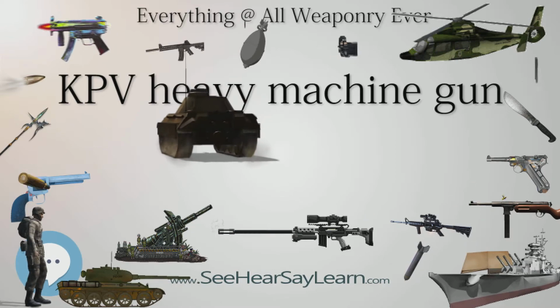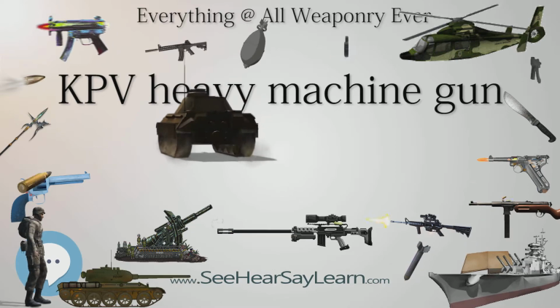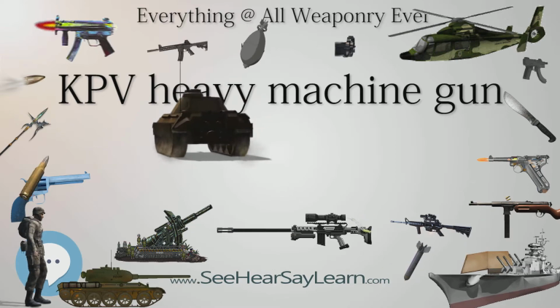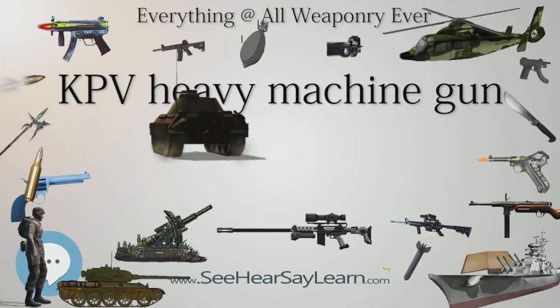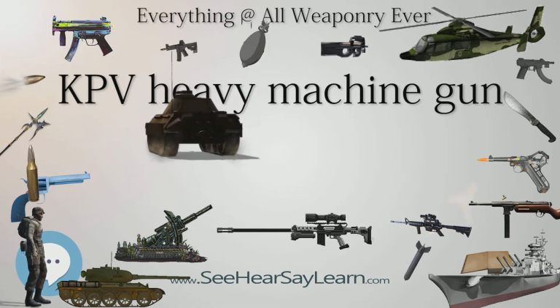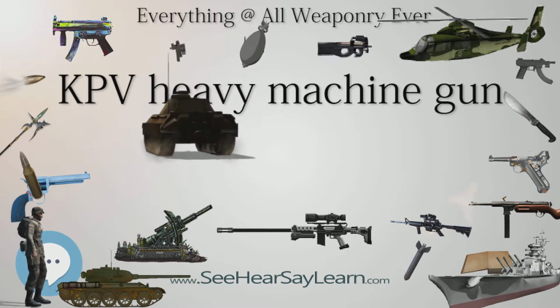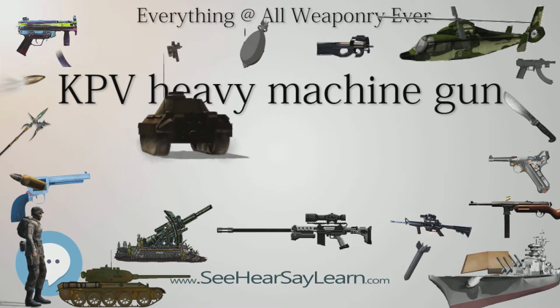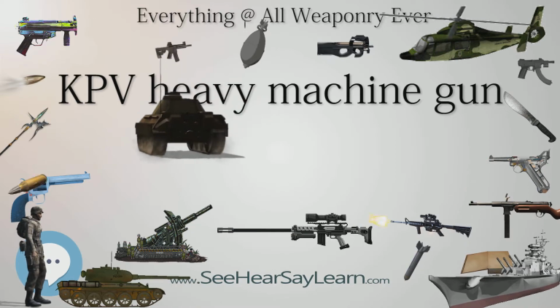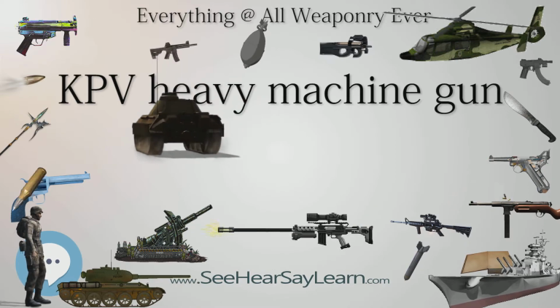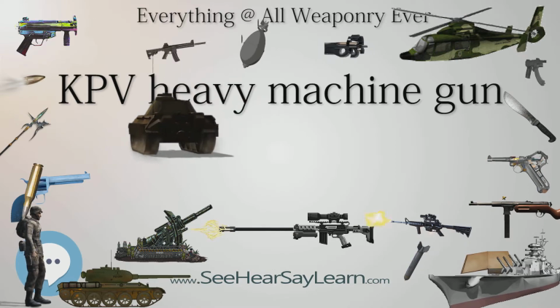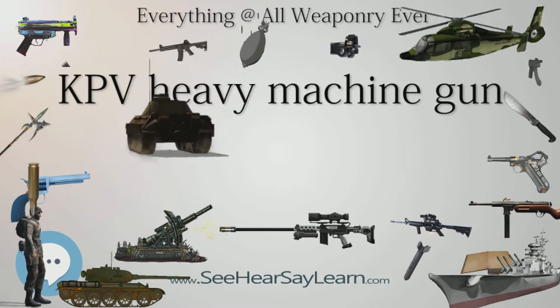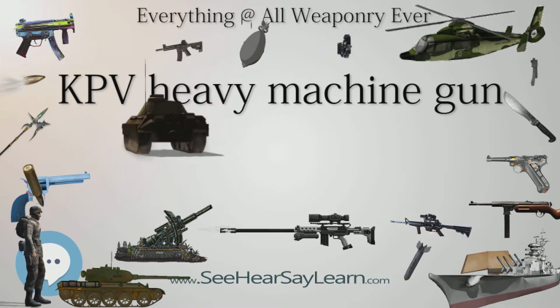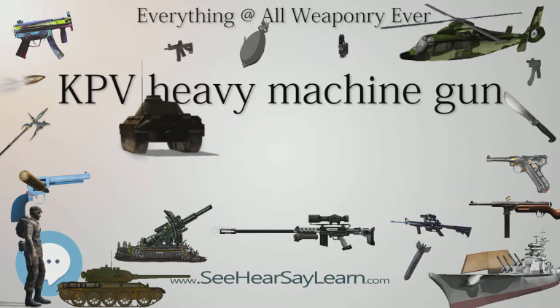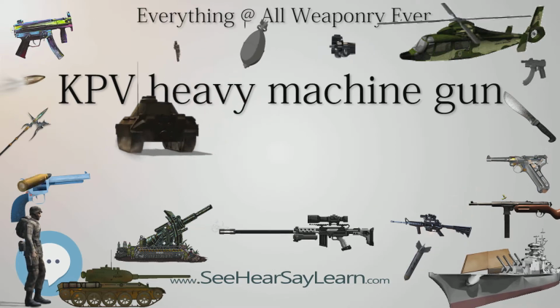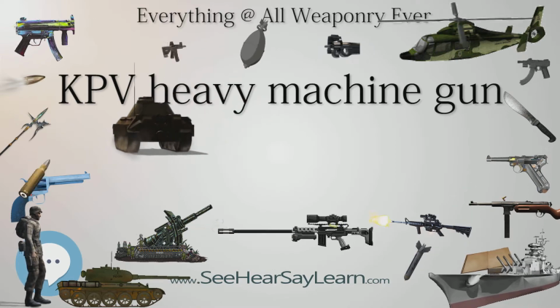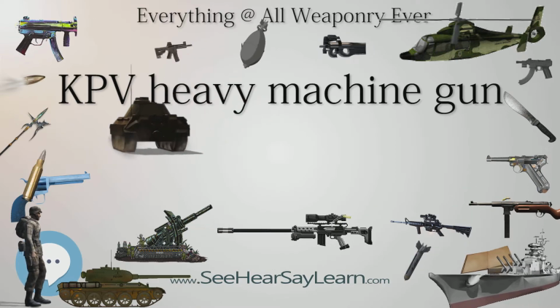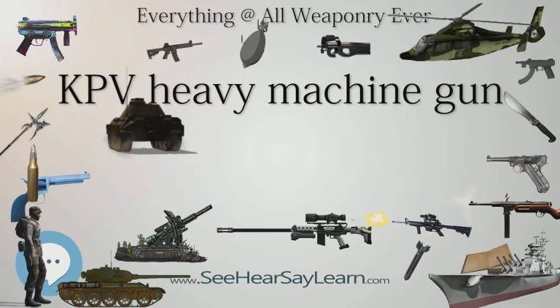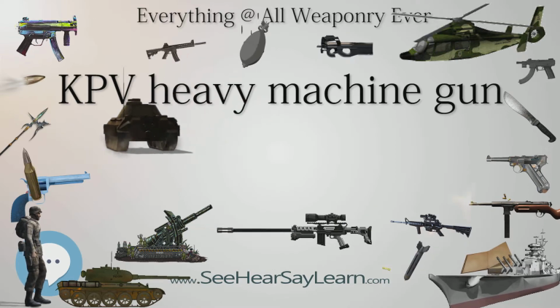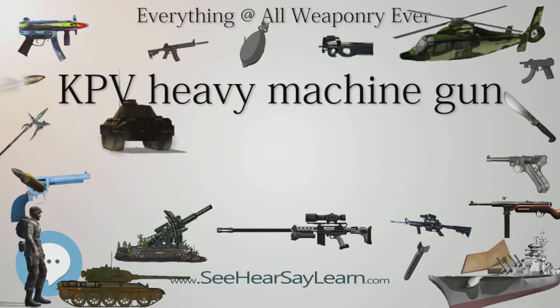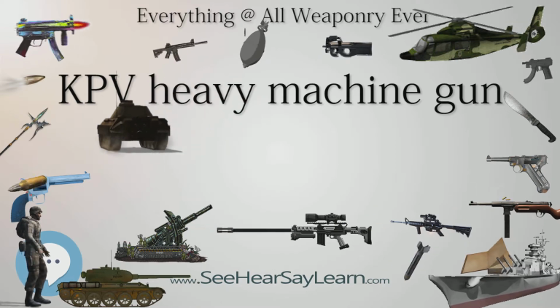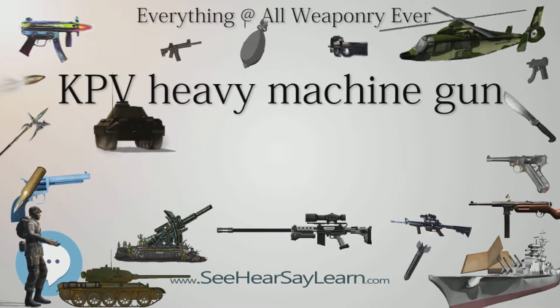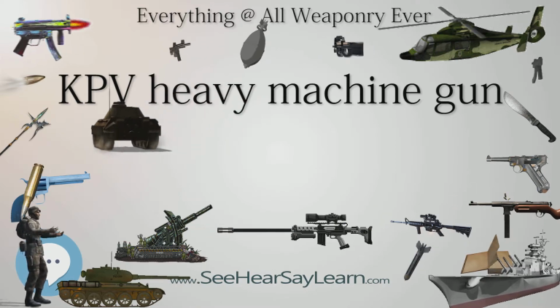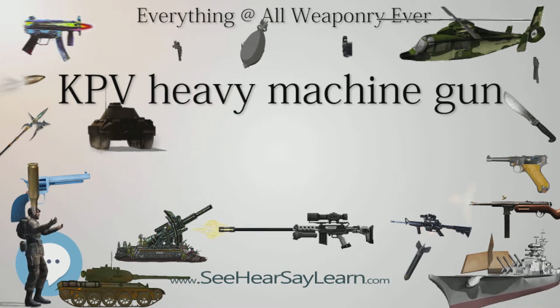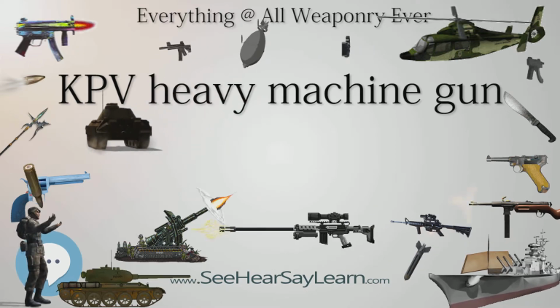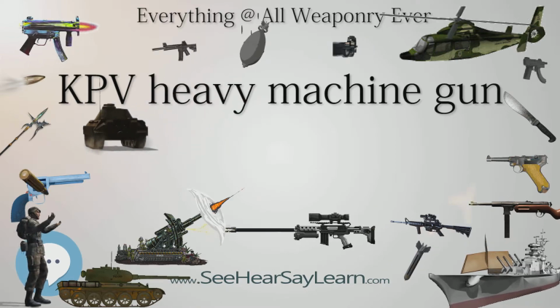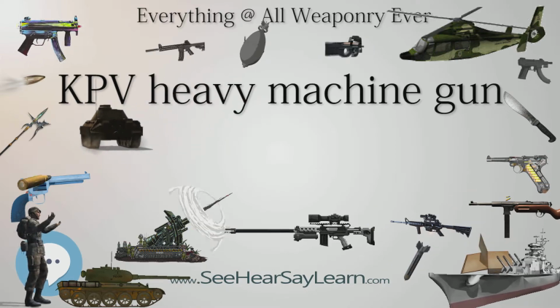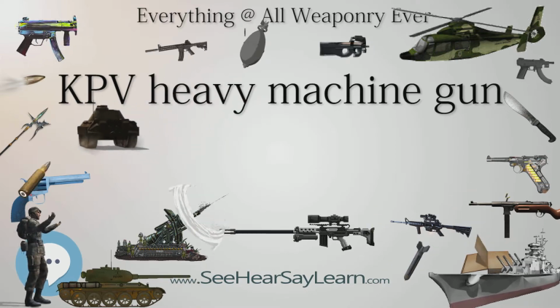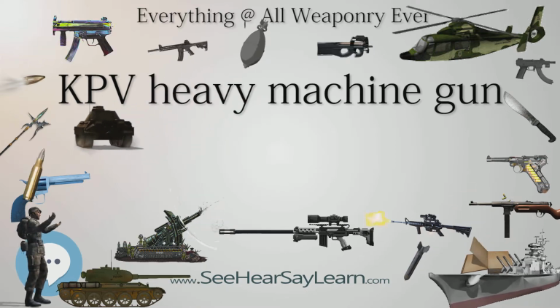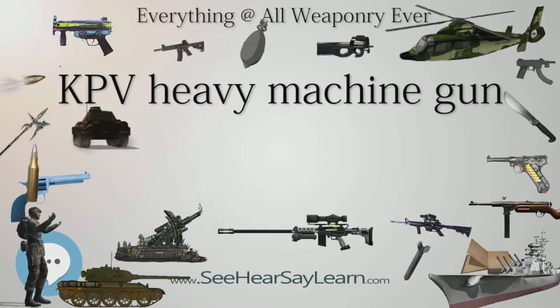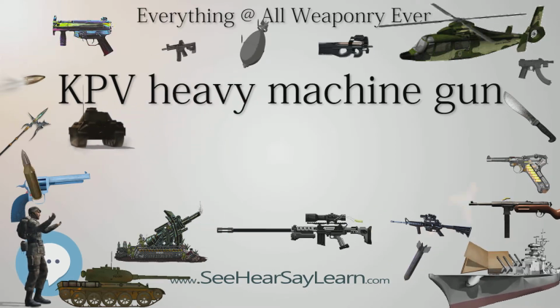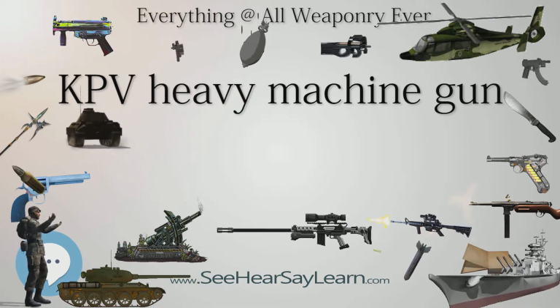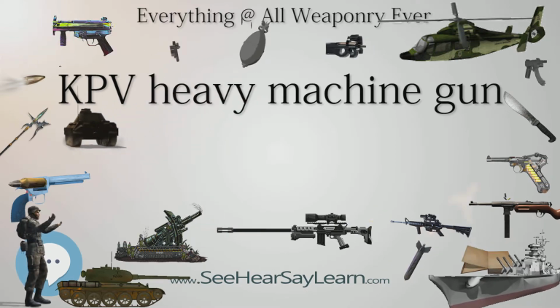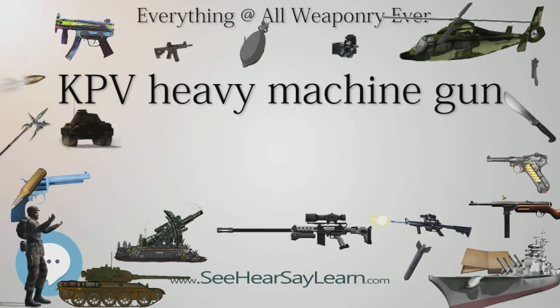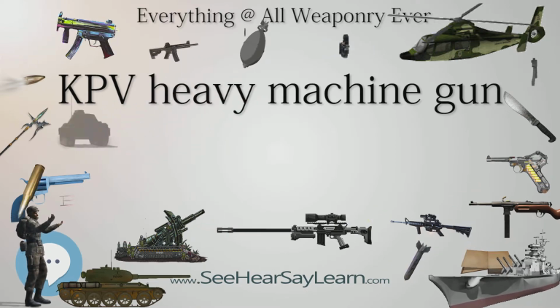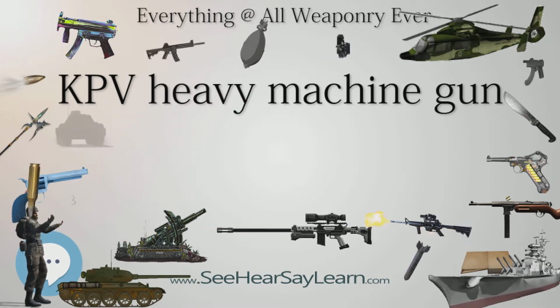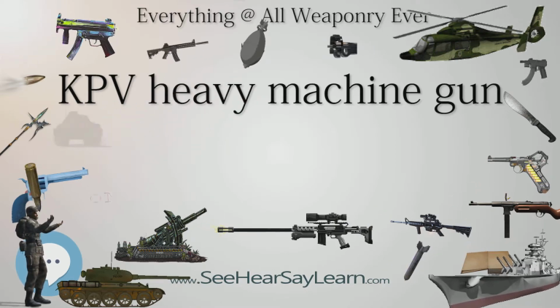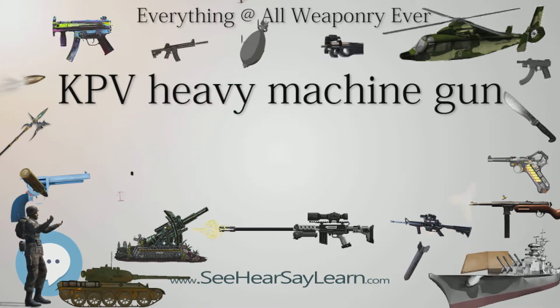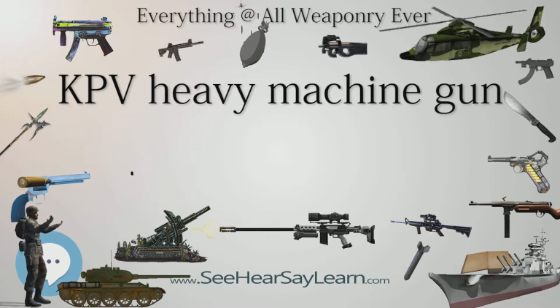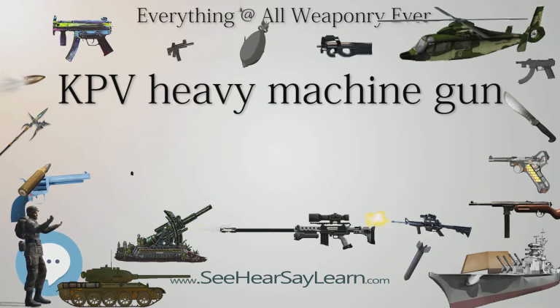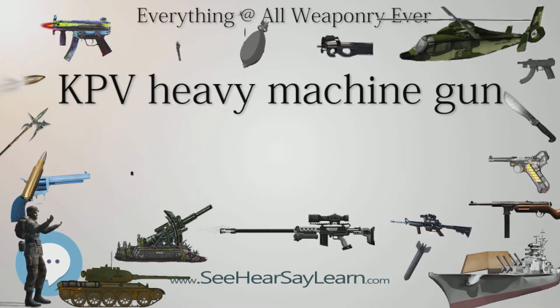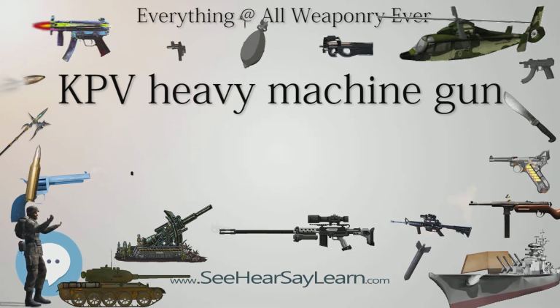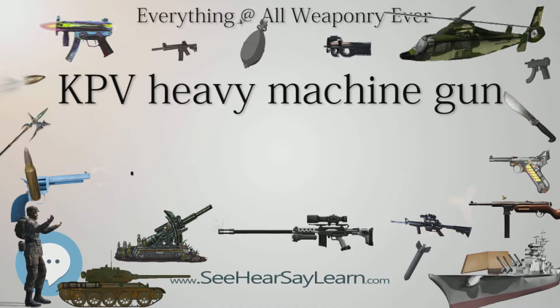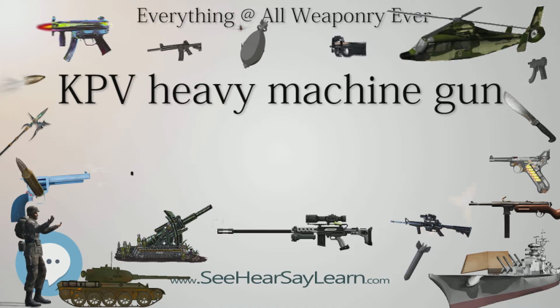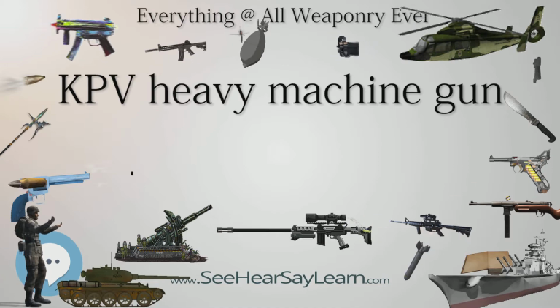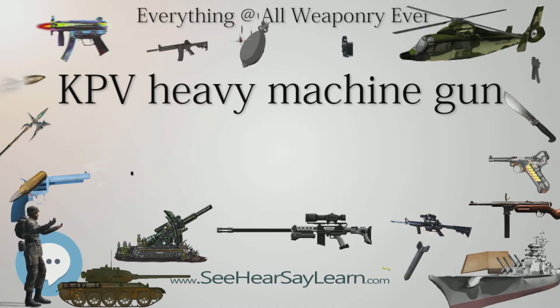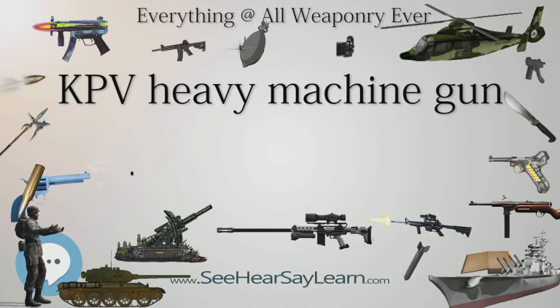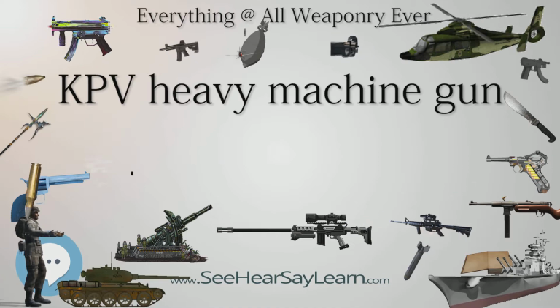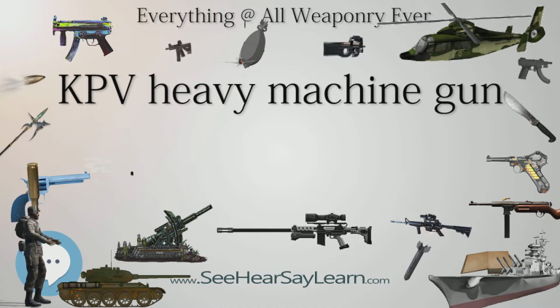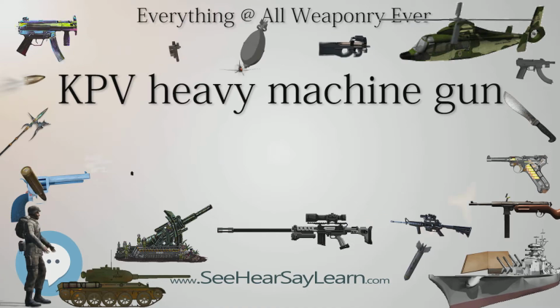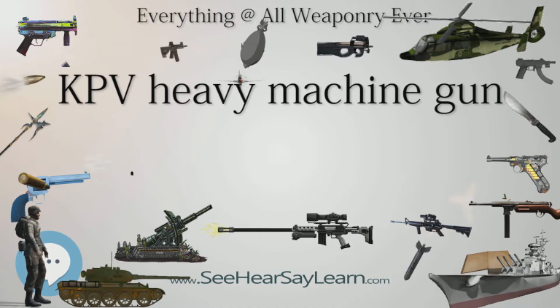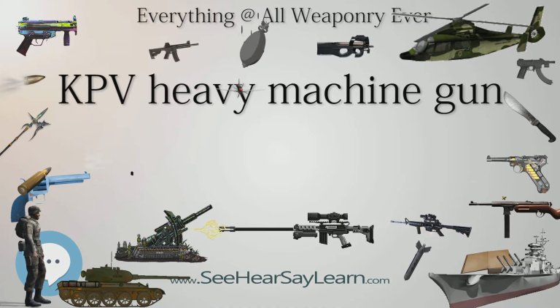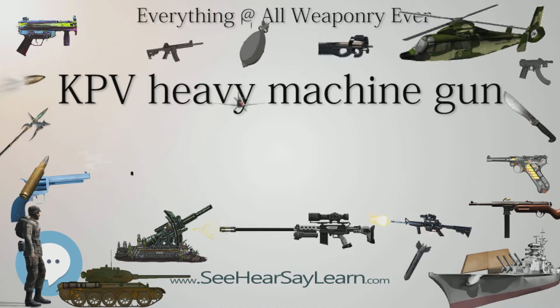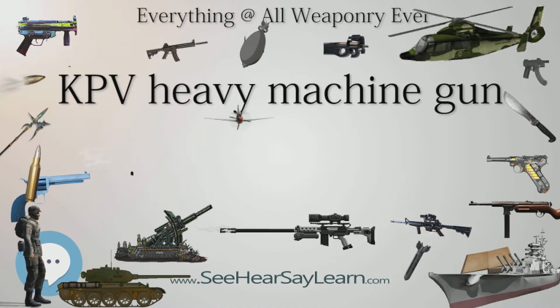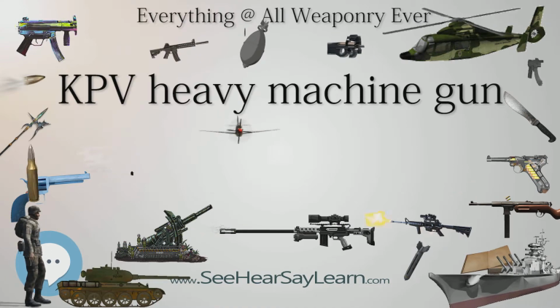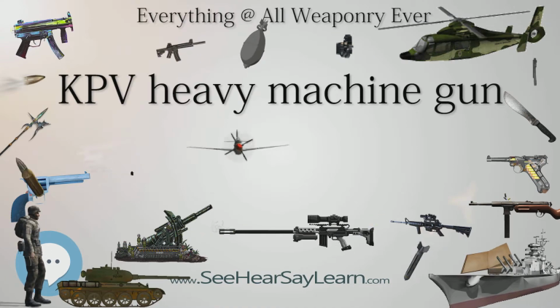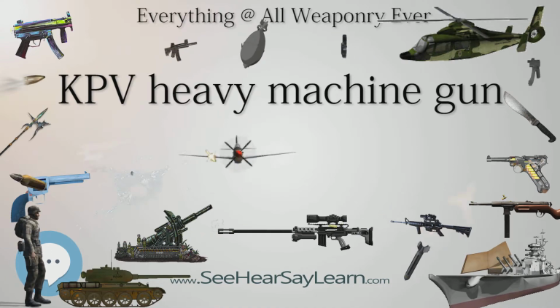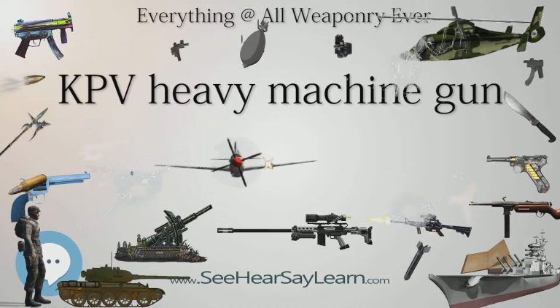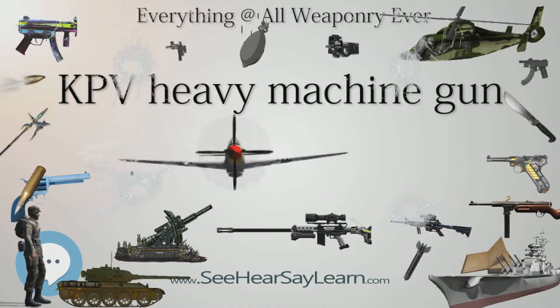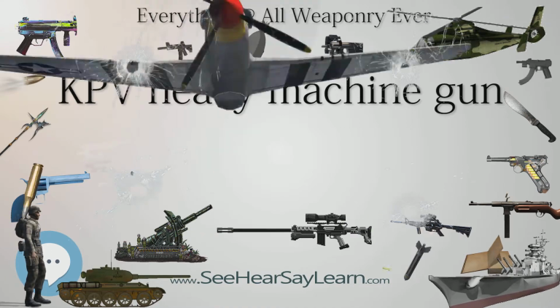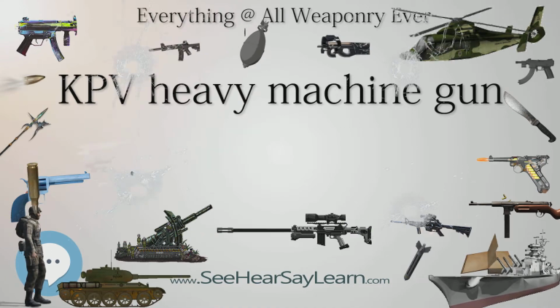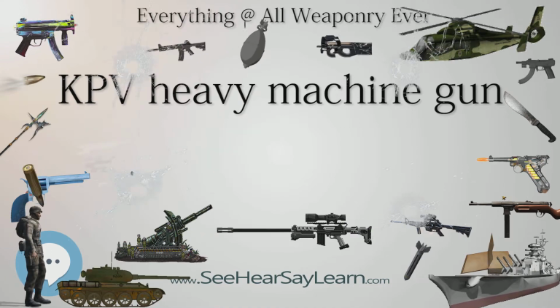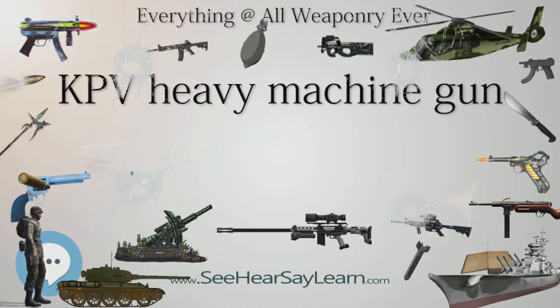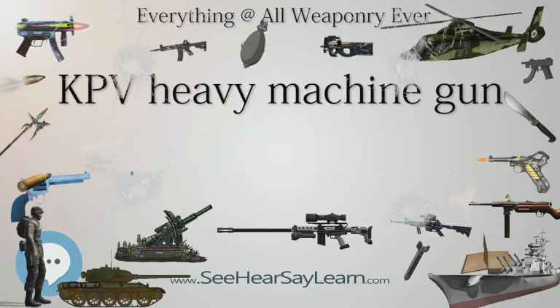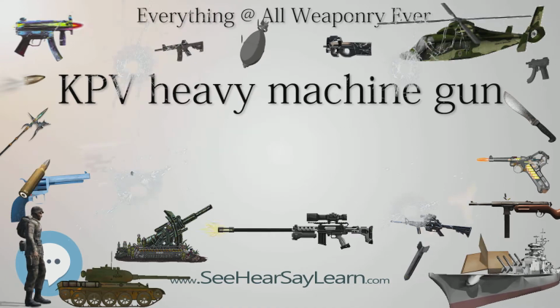Its size and power also made it a useful light anti-armor weapon on the BTR series of vehicles and the BRDM-2 Scout car.